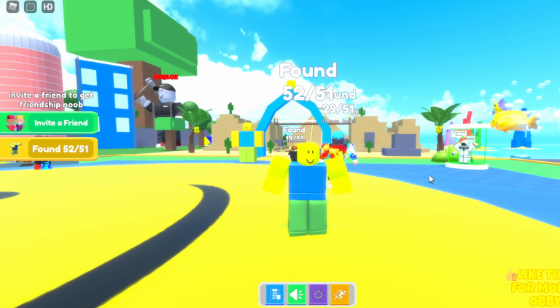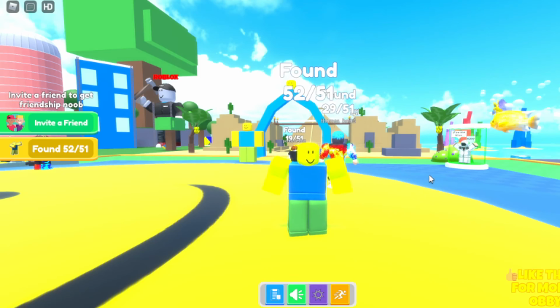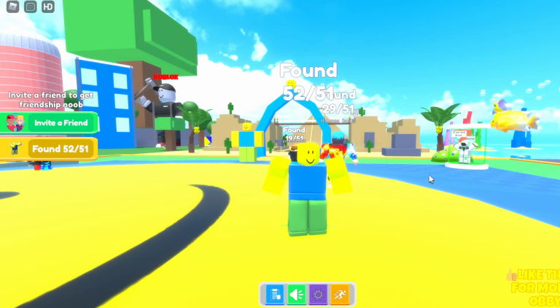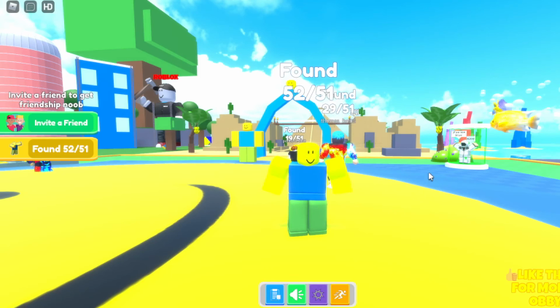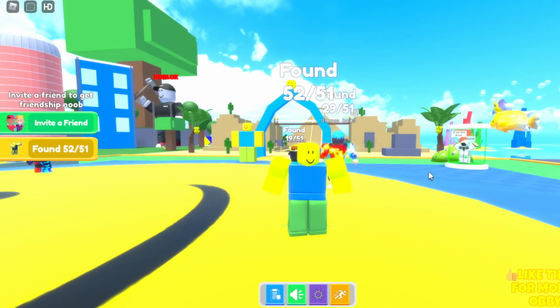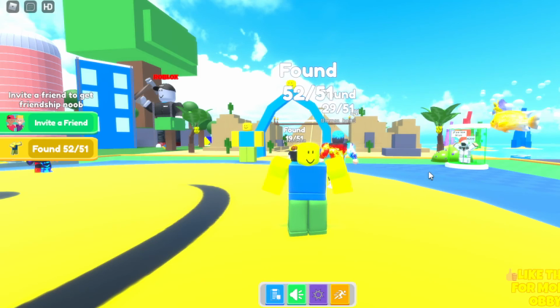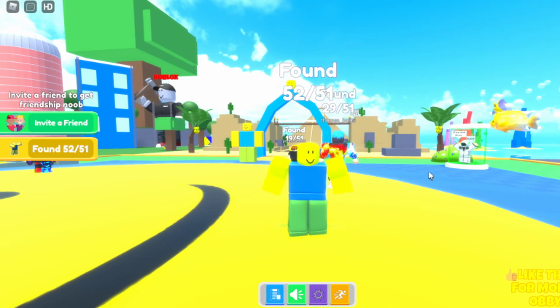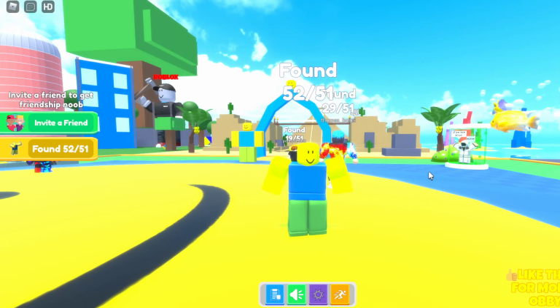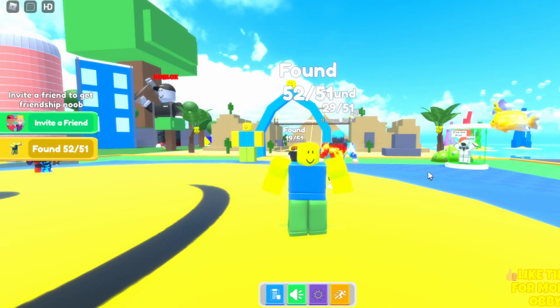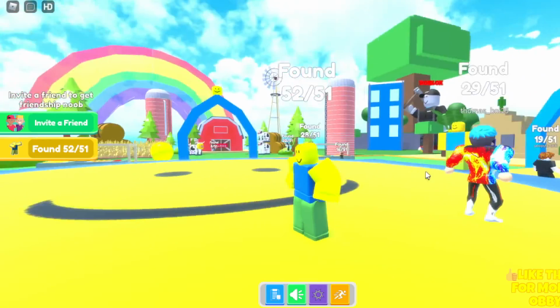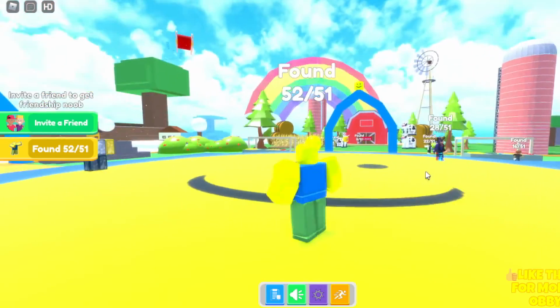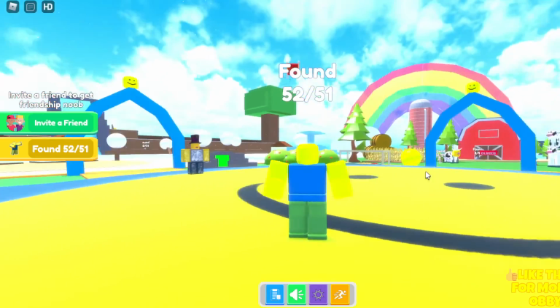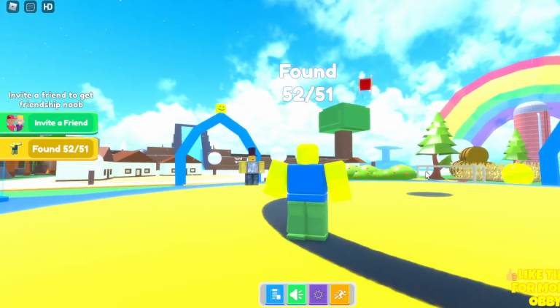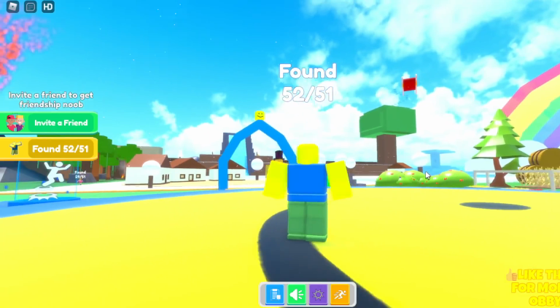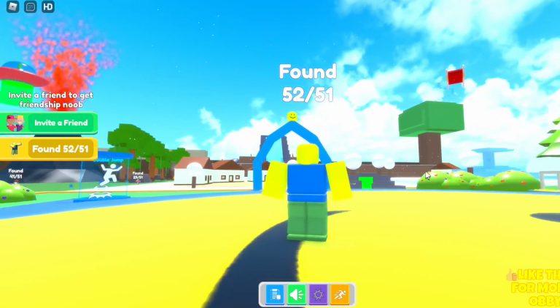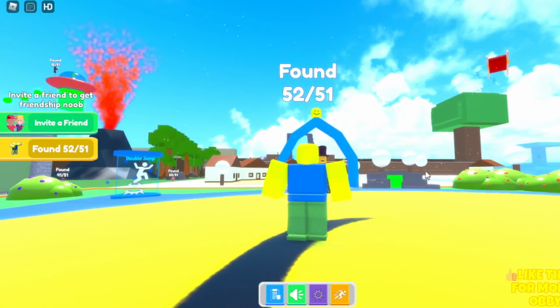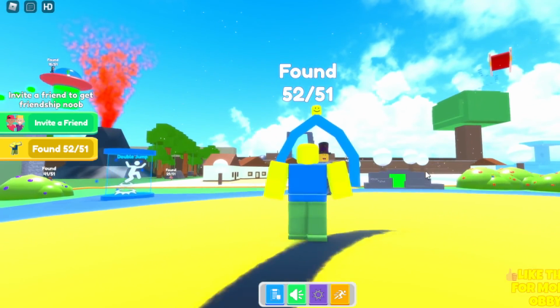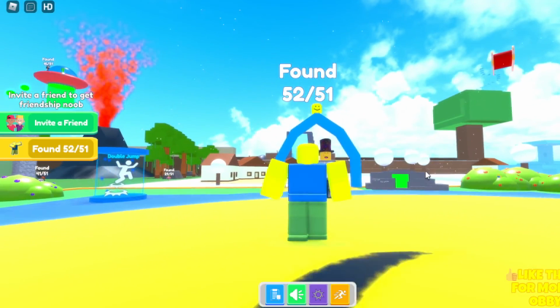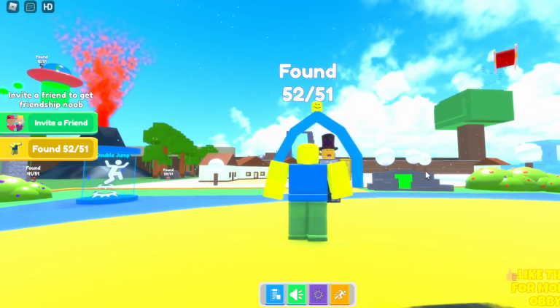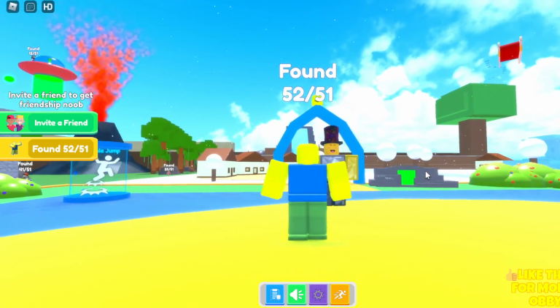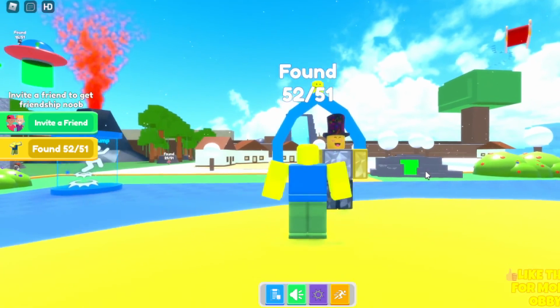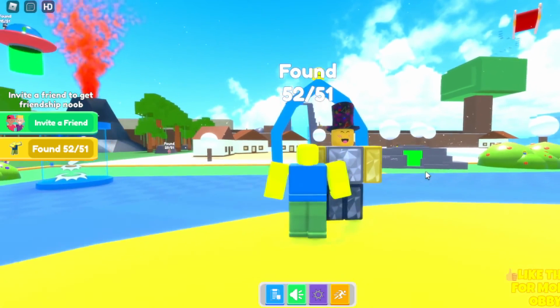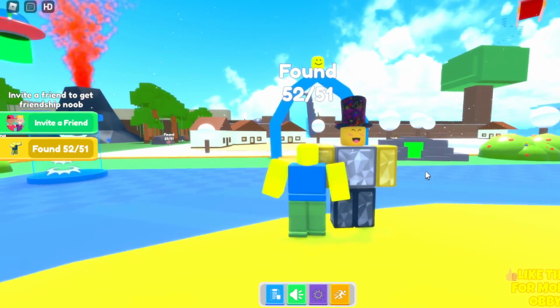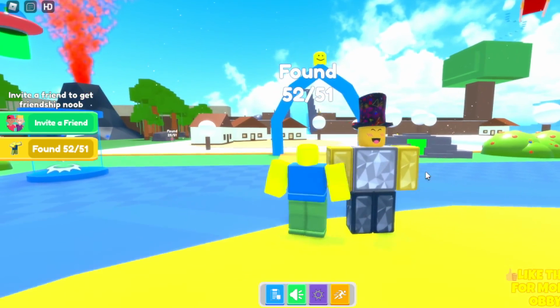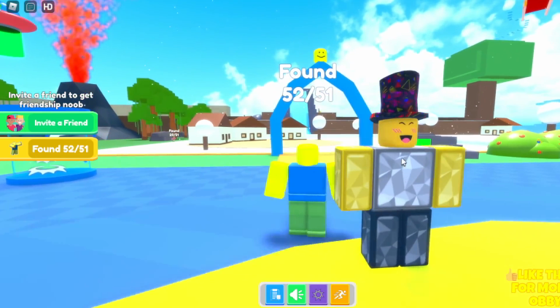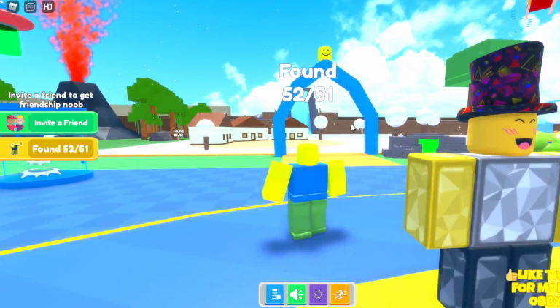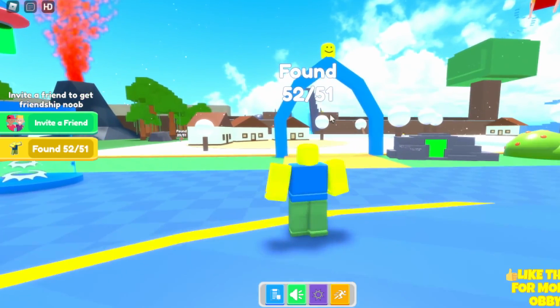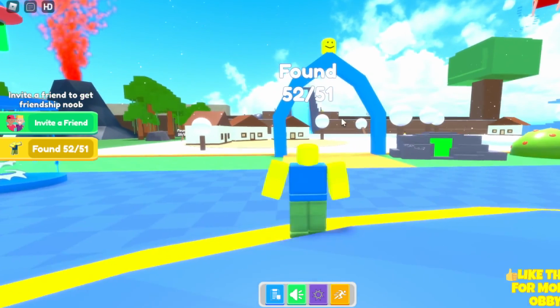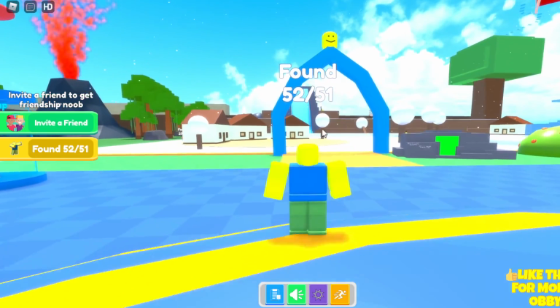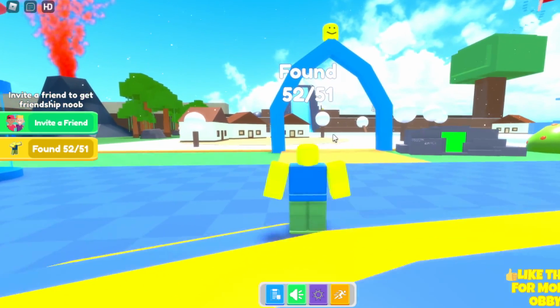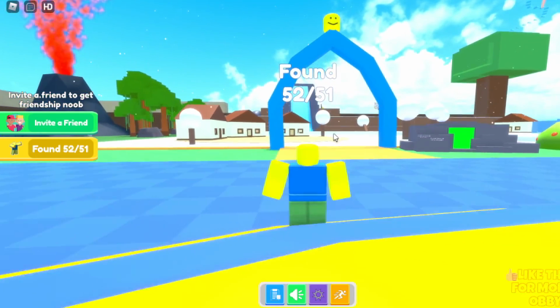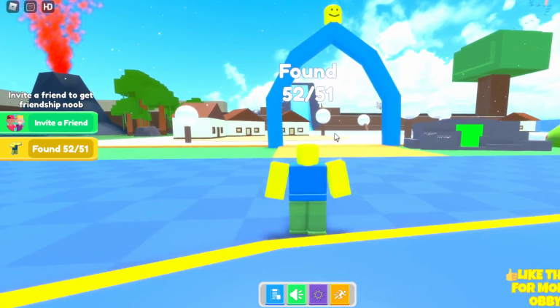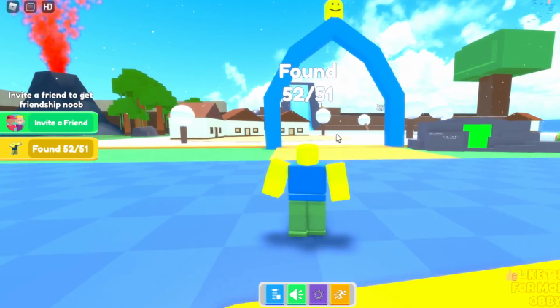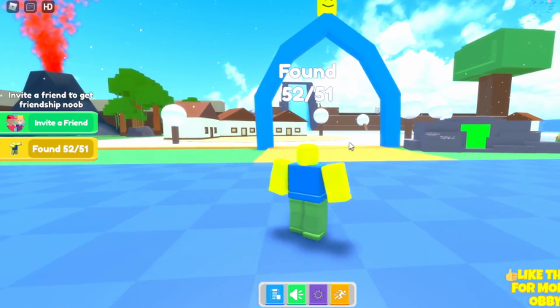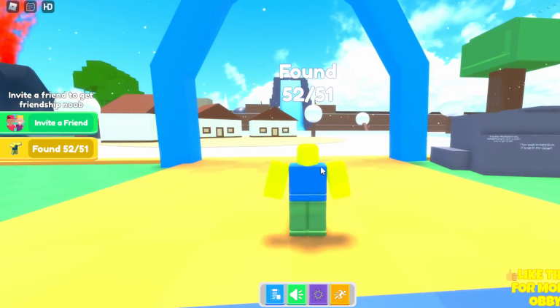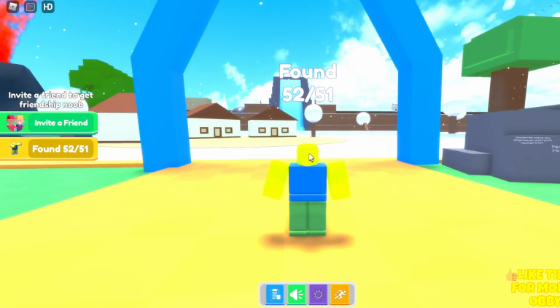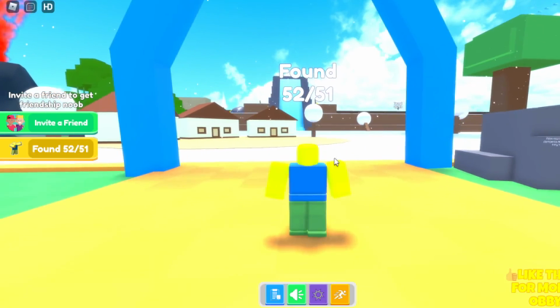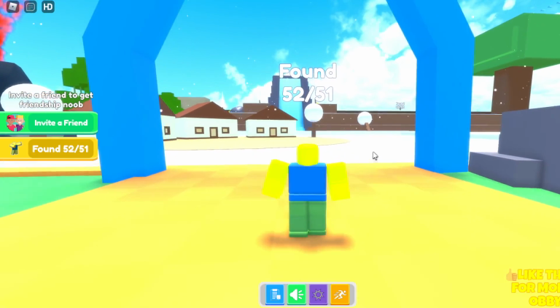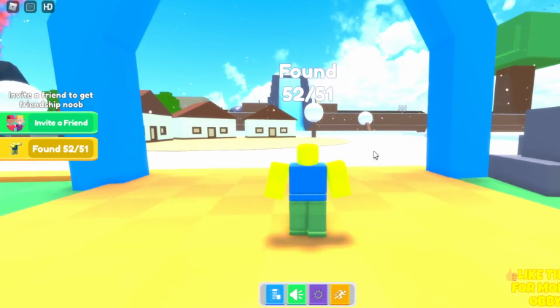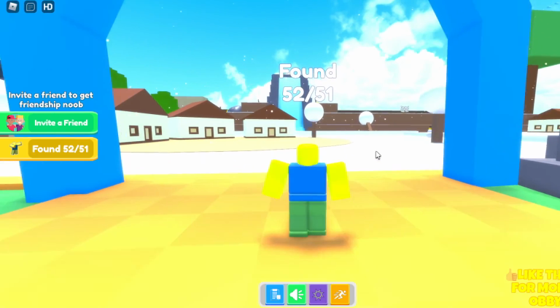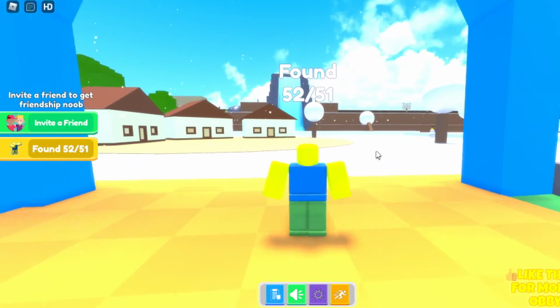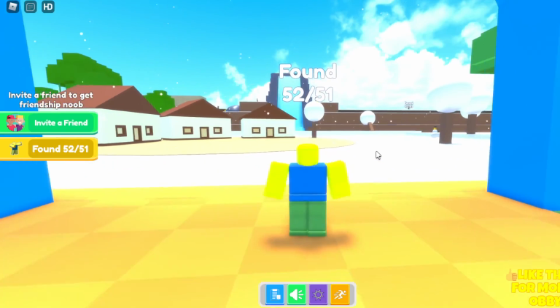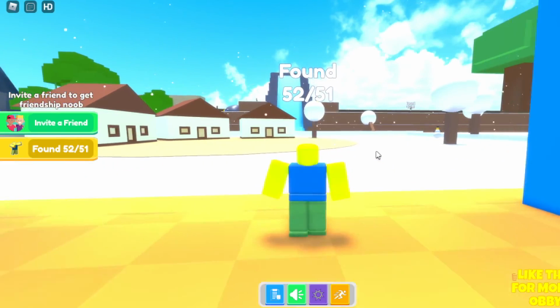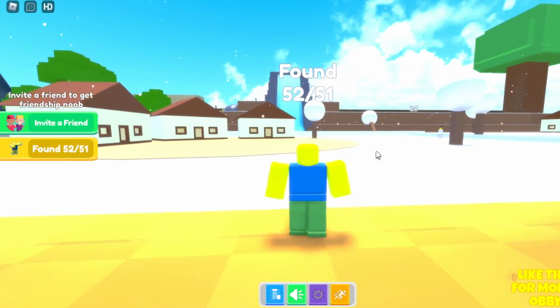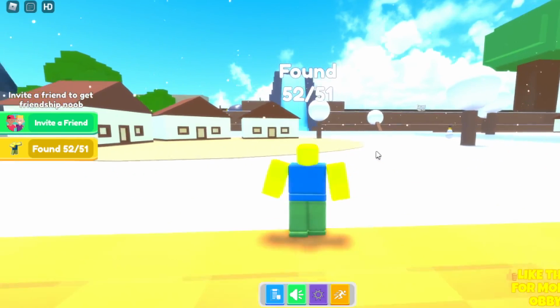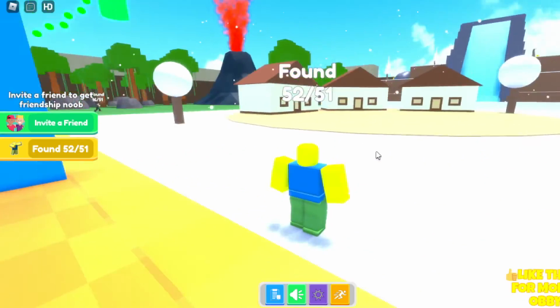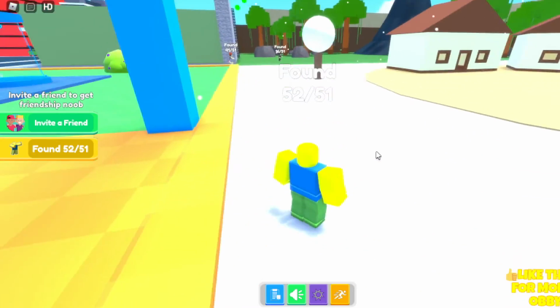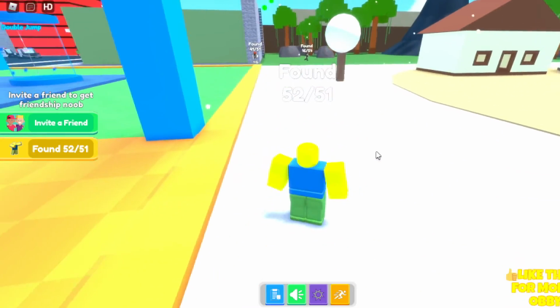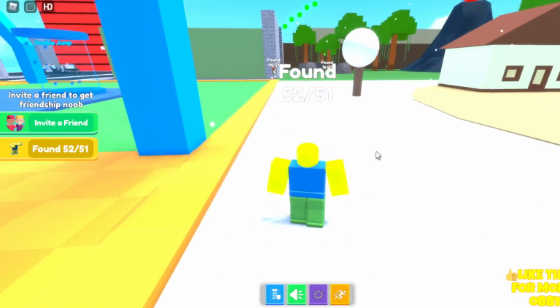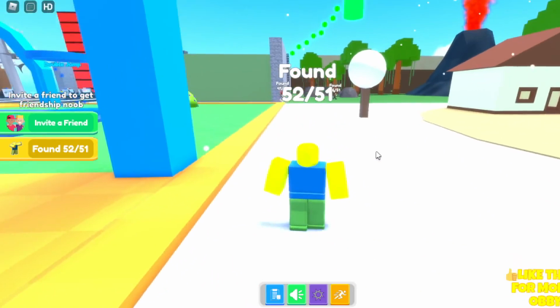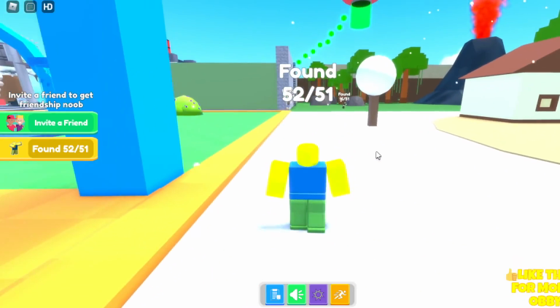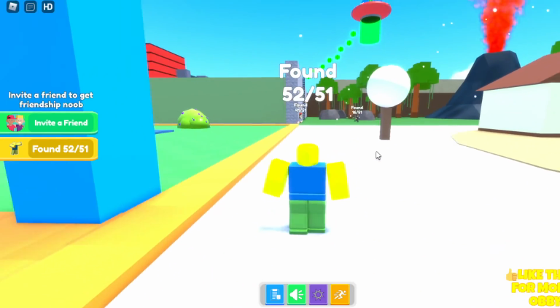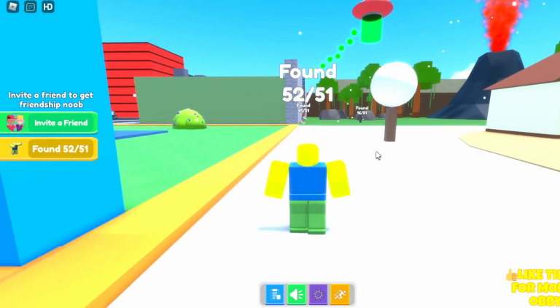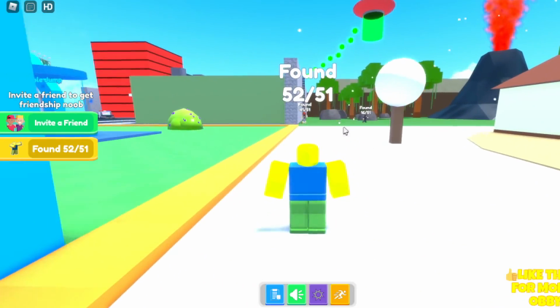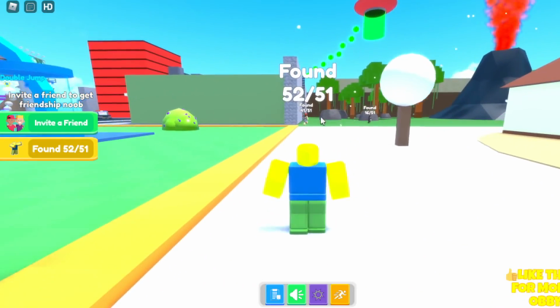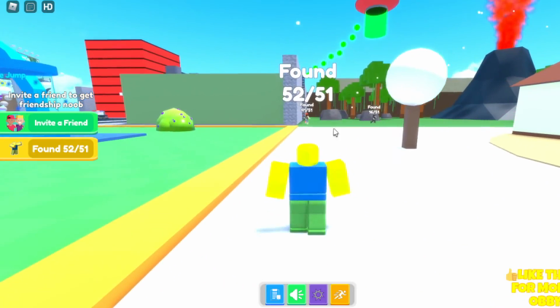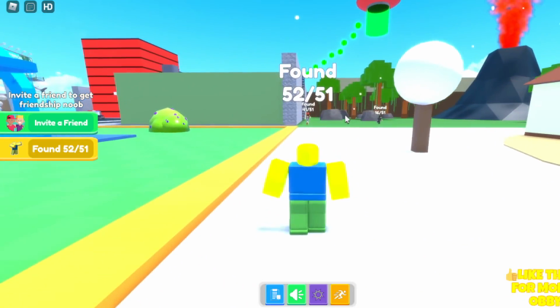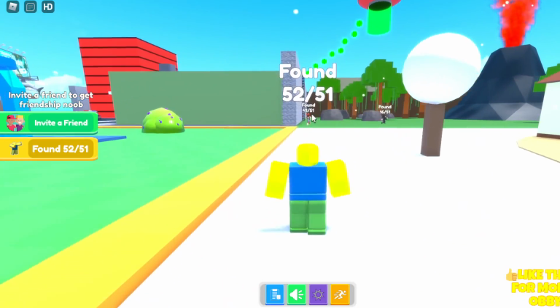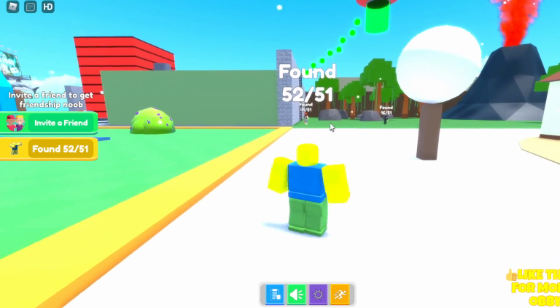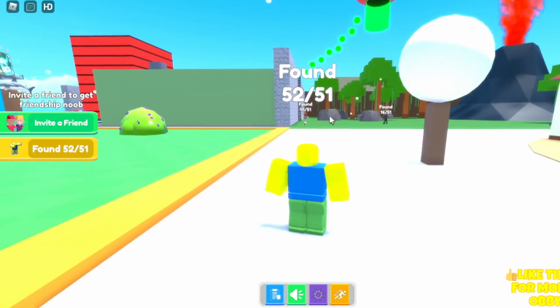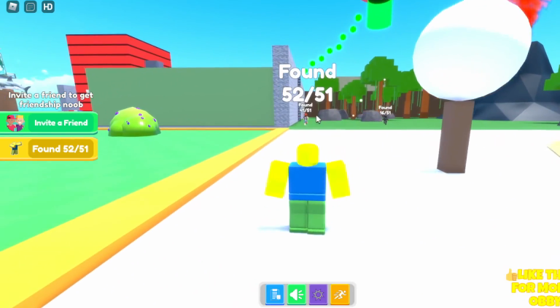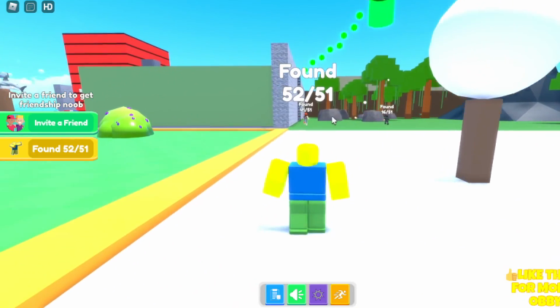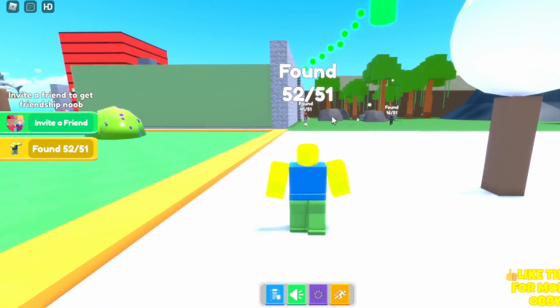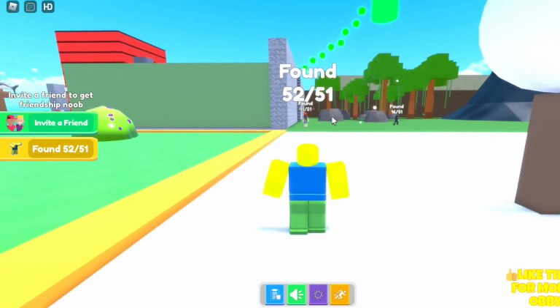In order to get the Camping Noob, you want to turn forward right over here and head over to this little winter area. Once you reach this winter area, you want to turn left and head over to the entrance of this forest area.